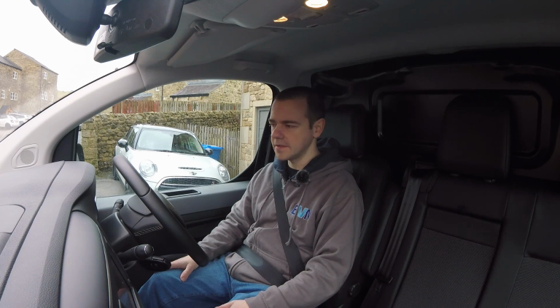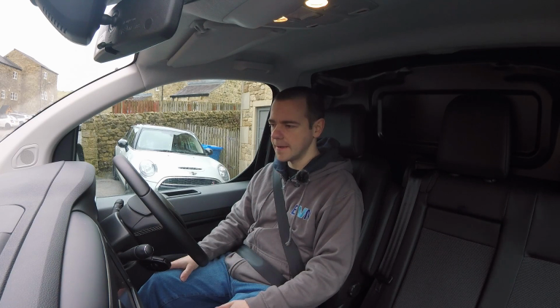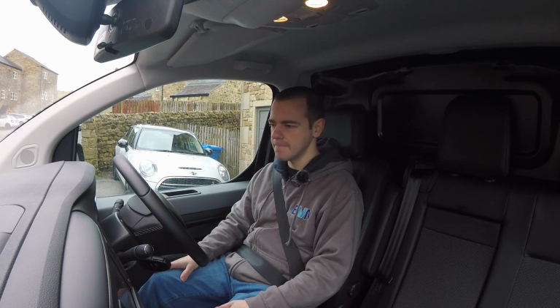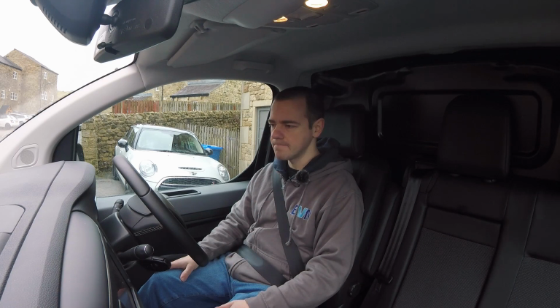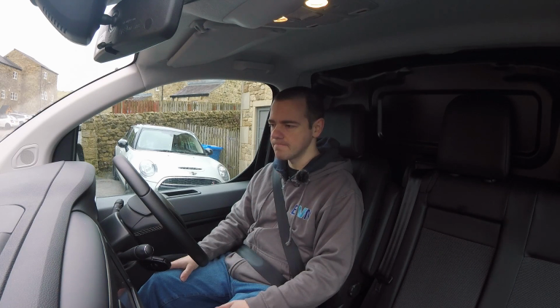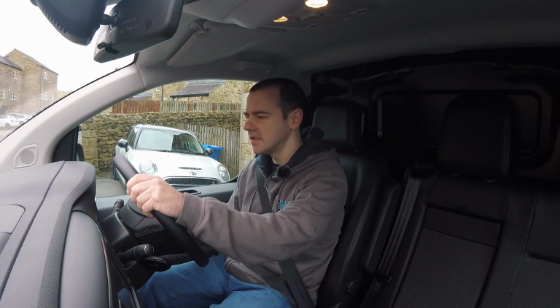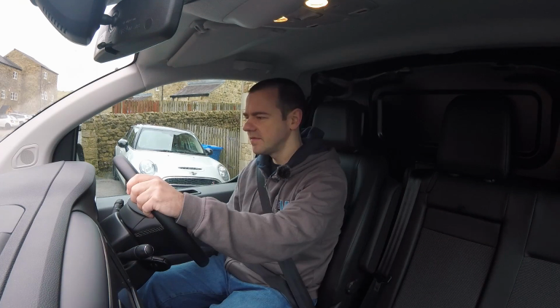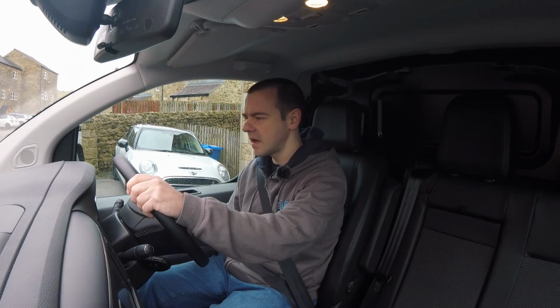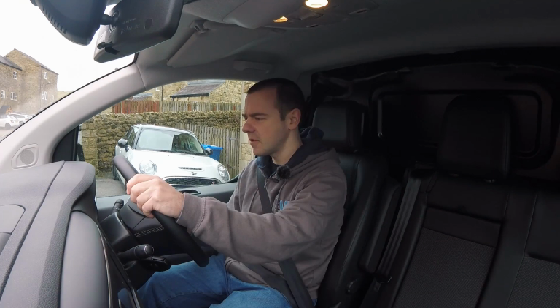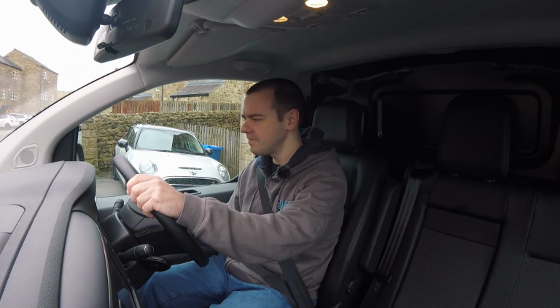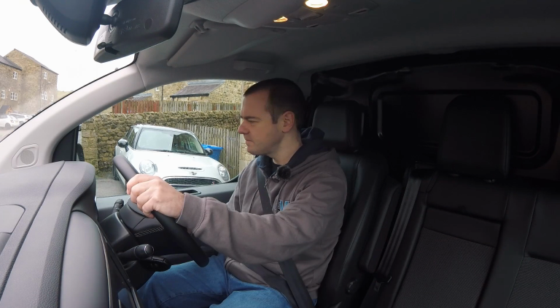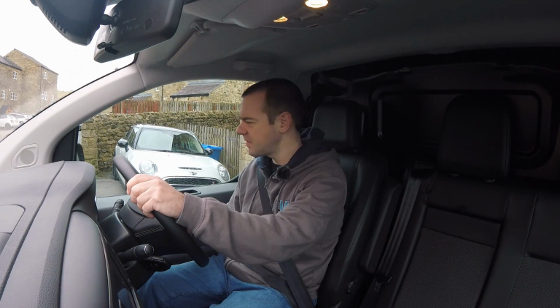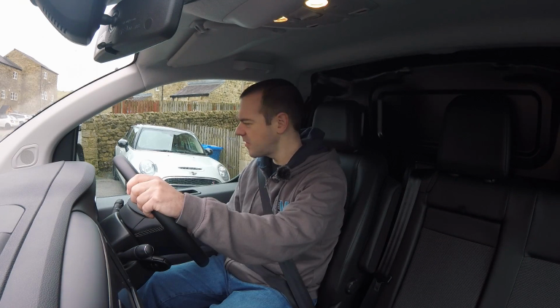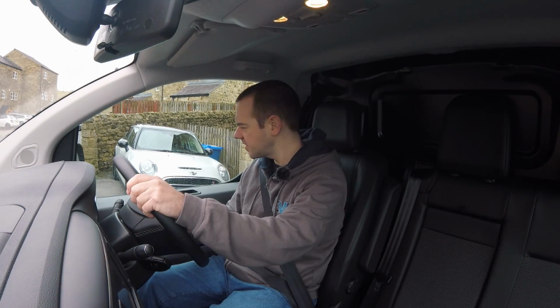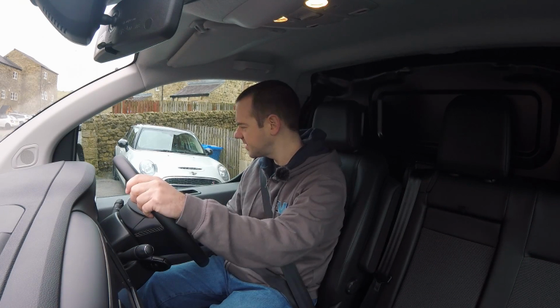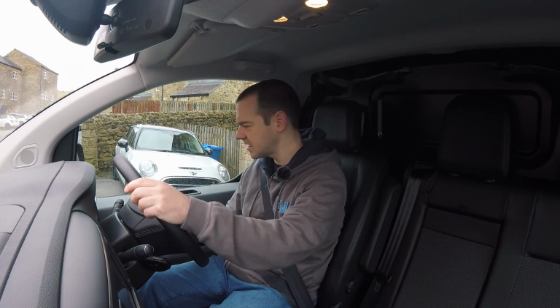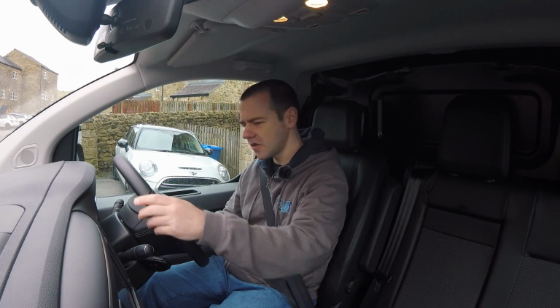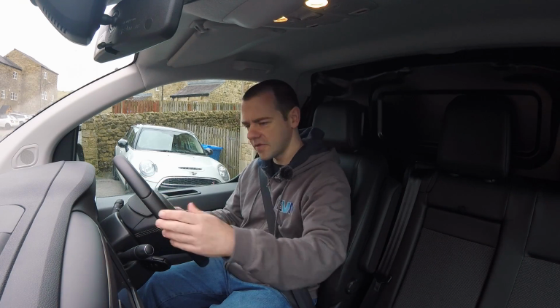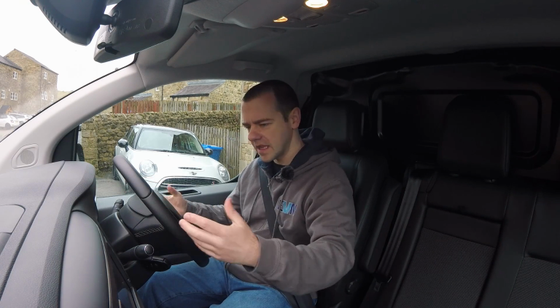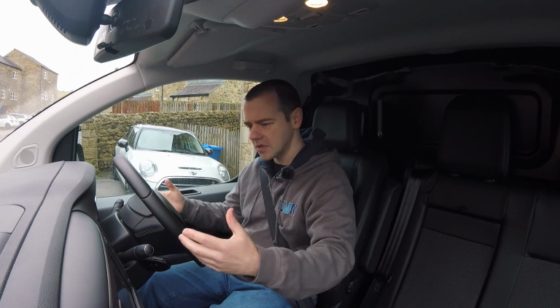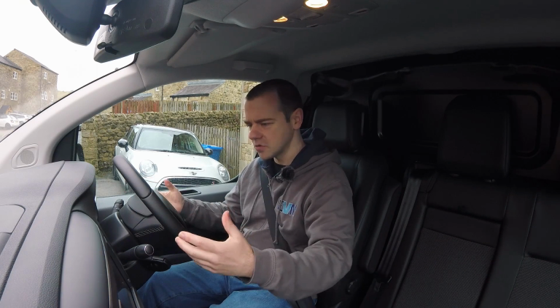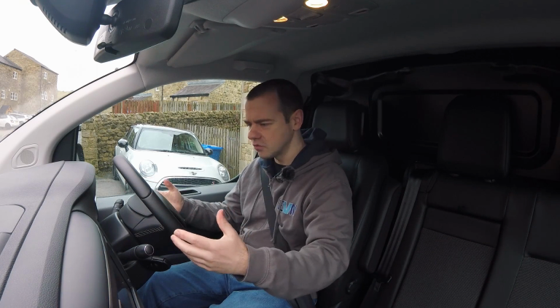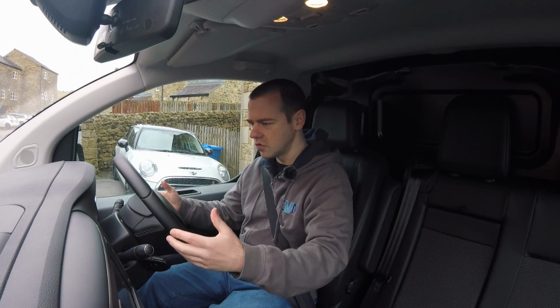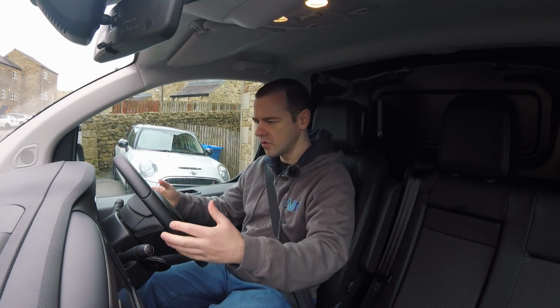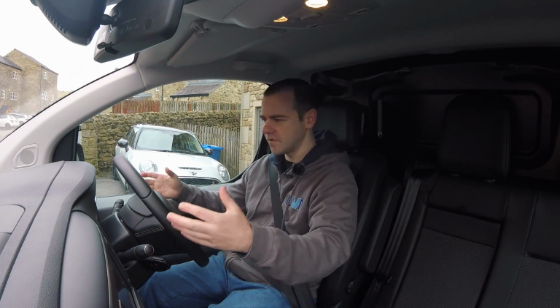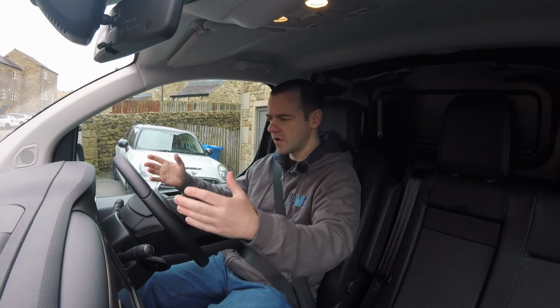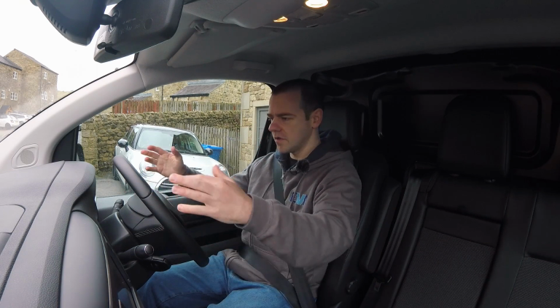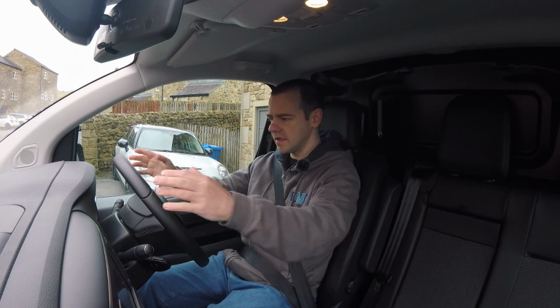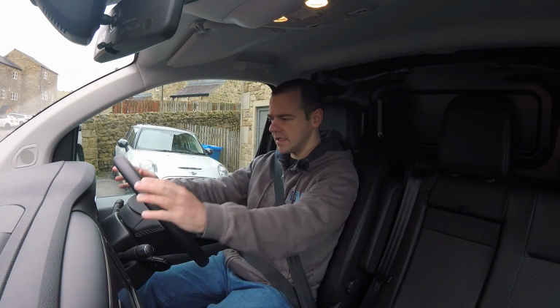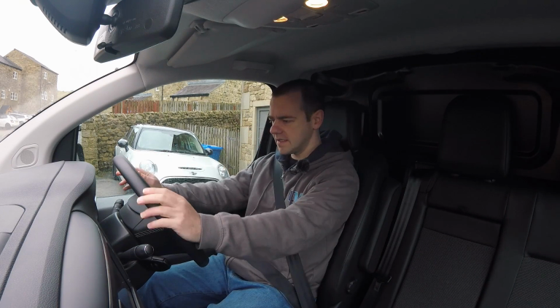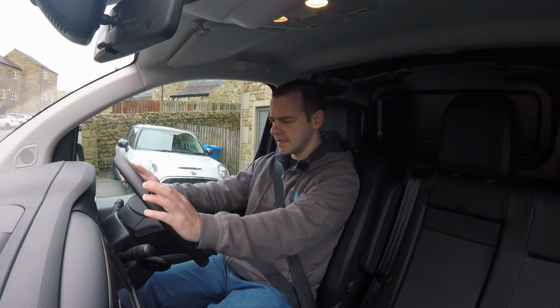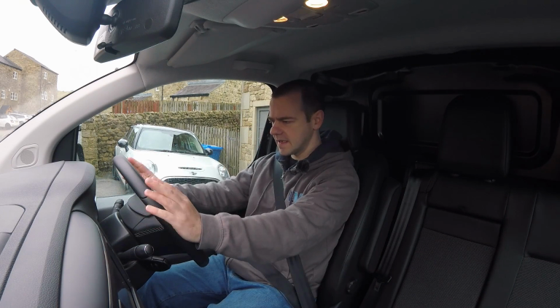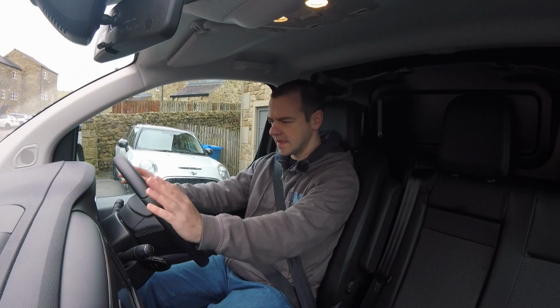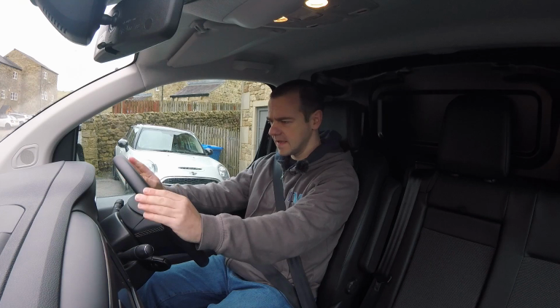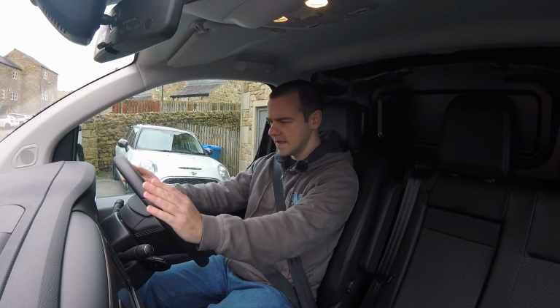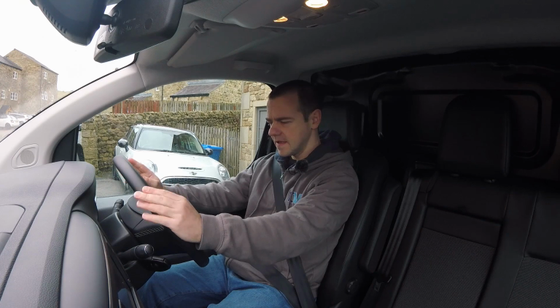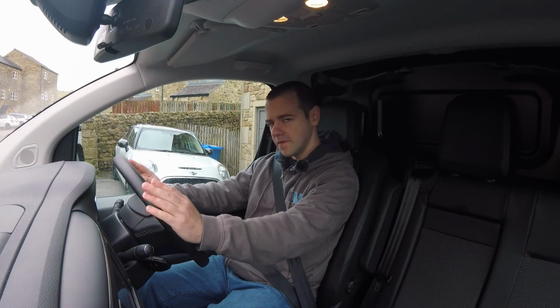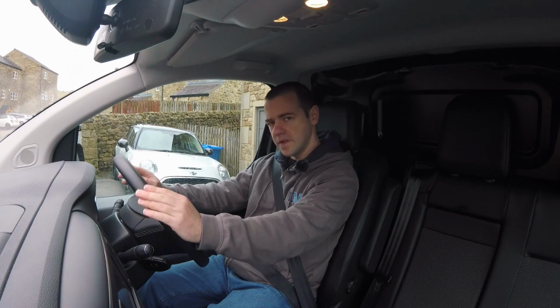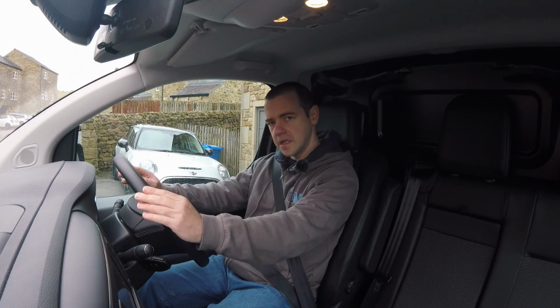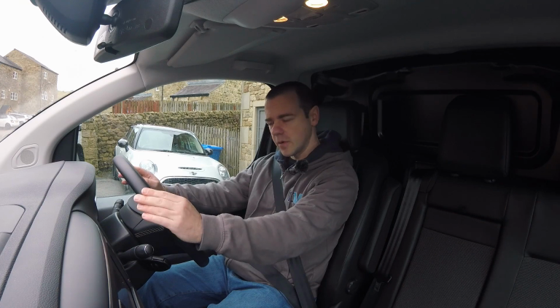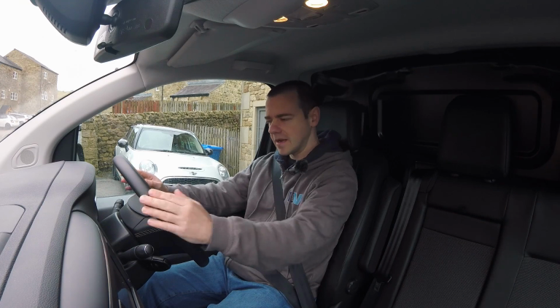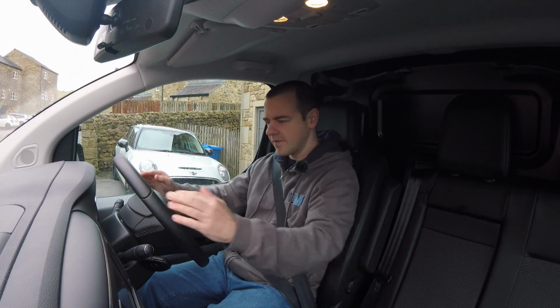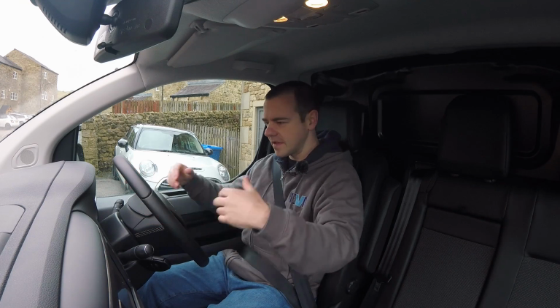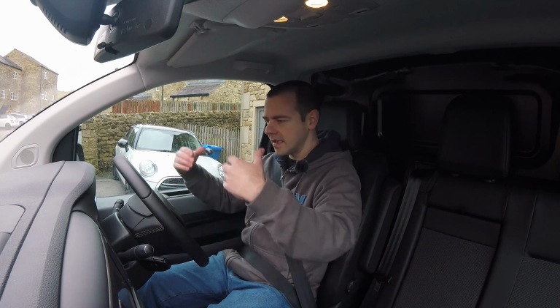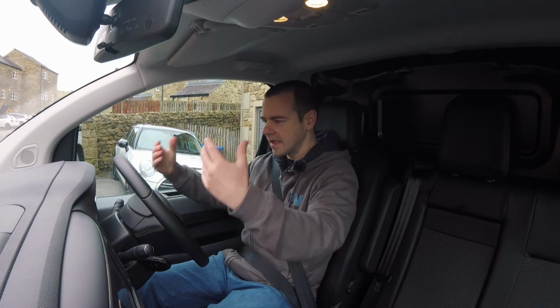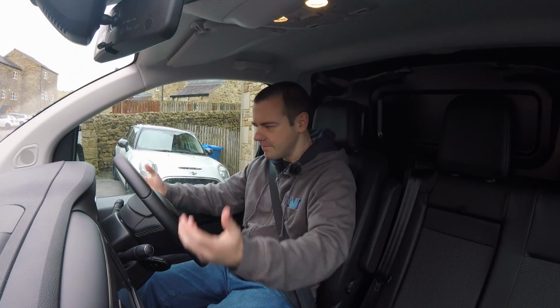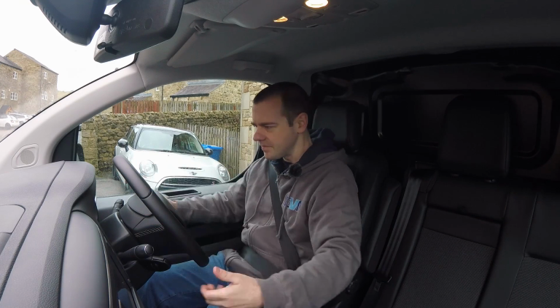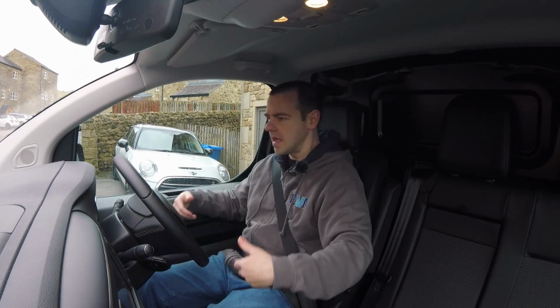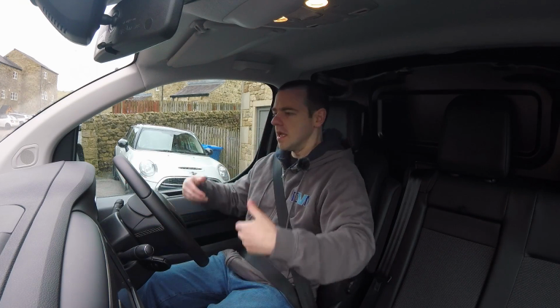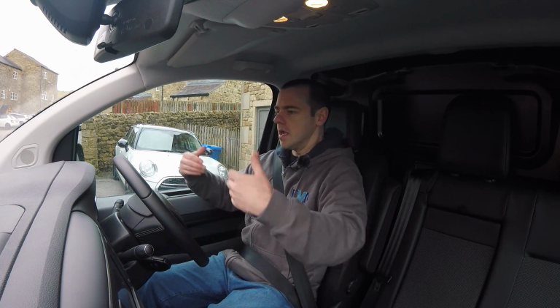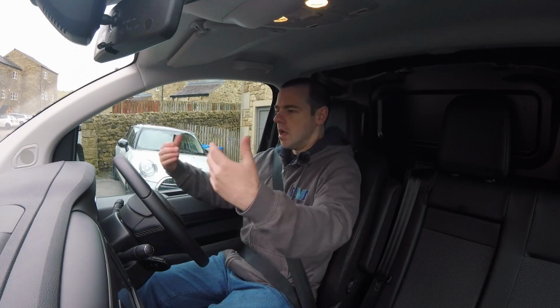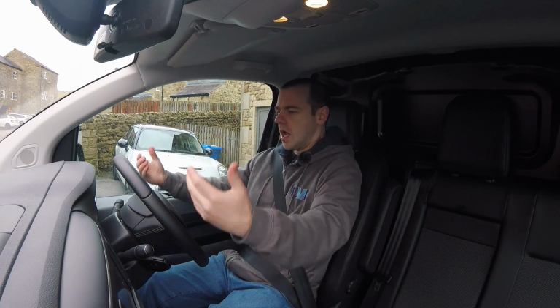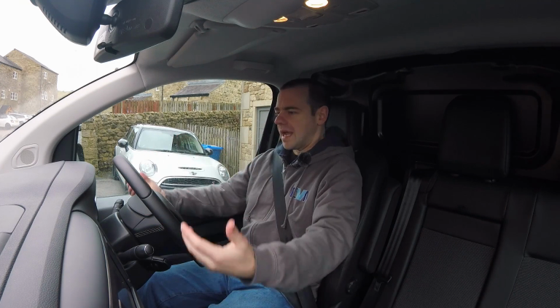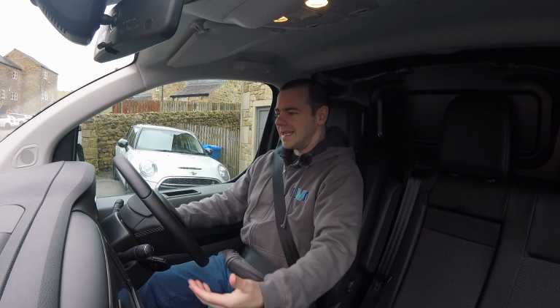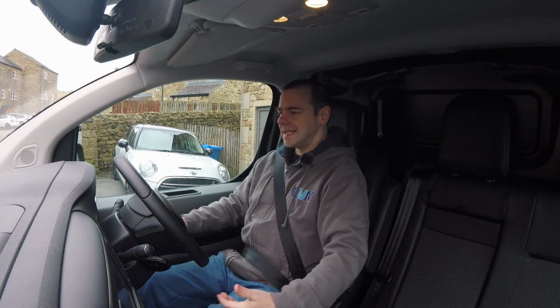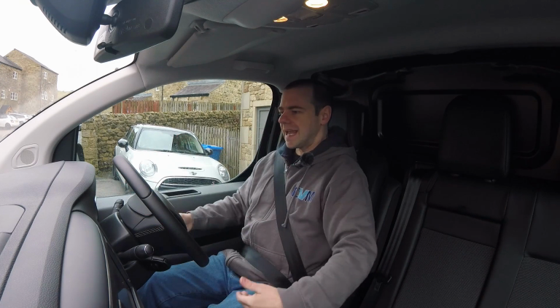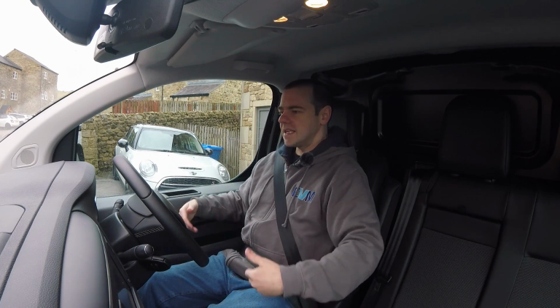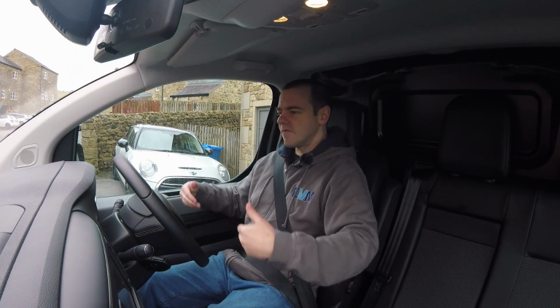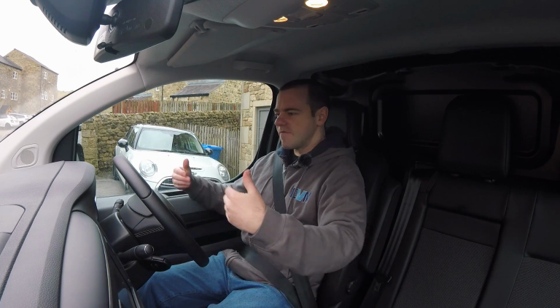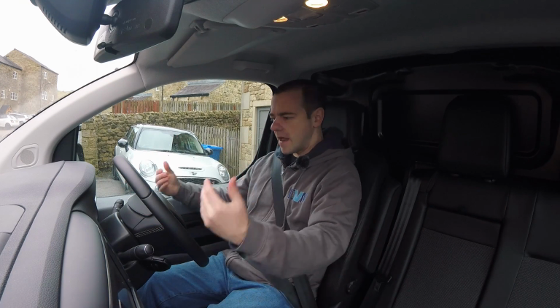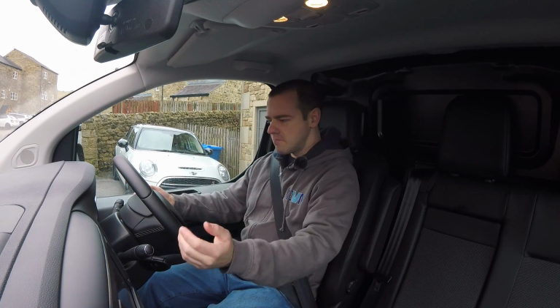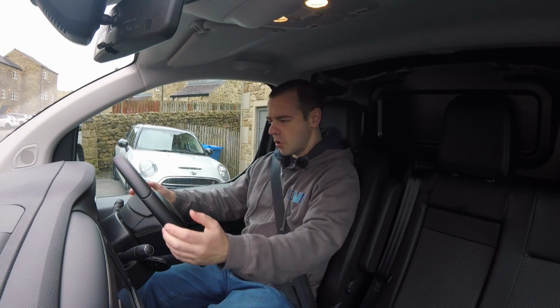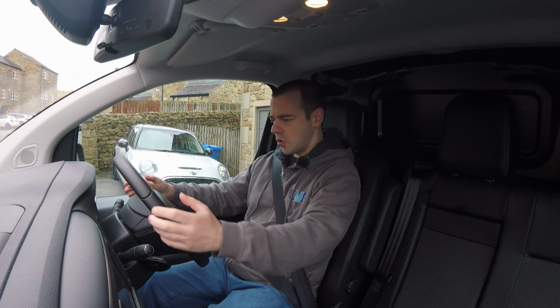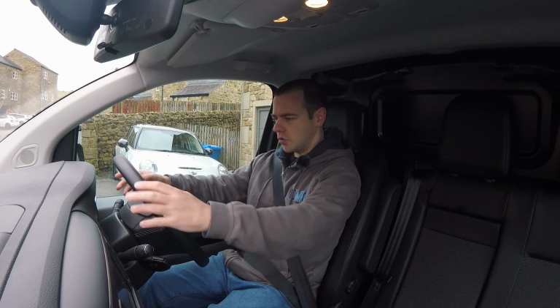Before I set off on the actual road test, I feel like I need to get into van mode.